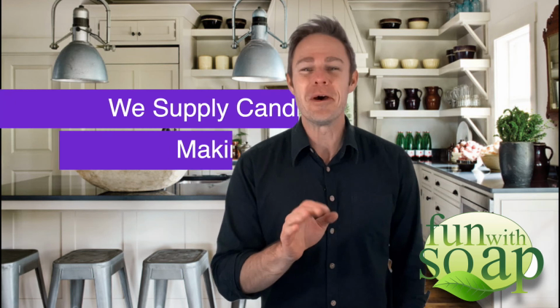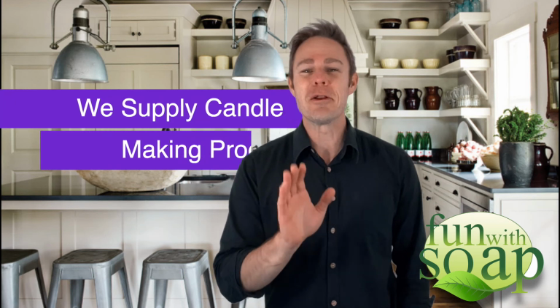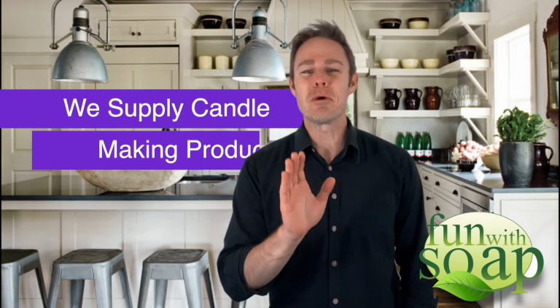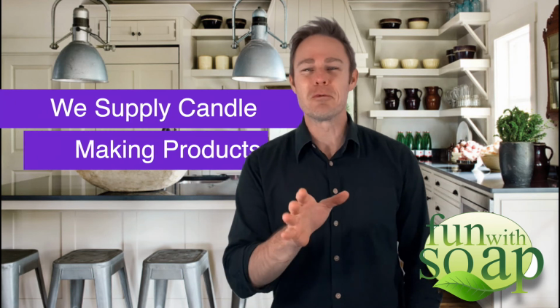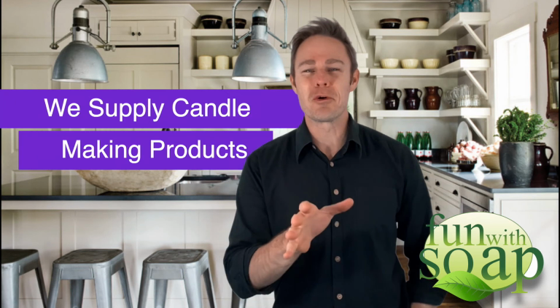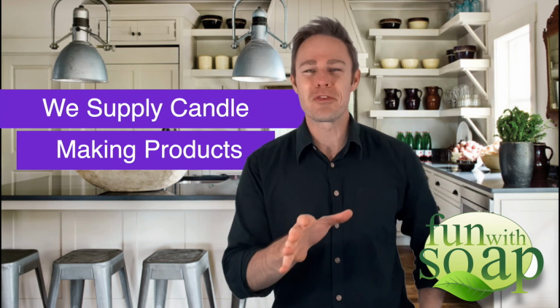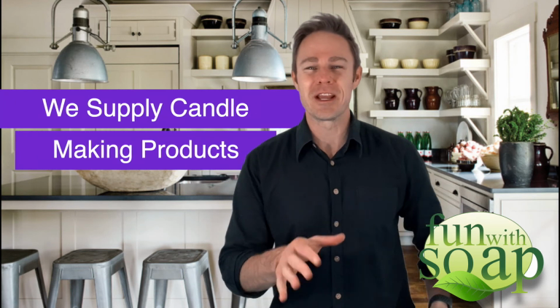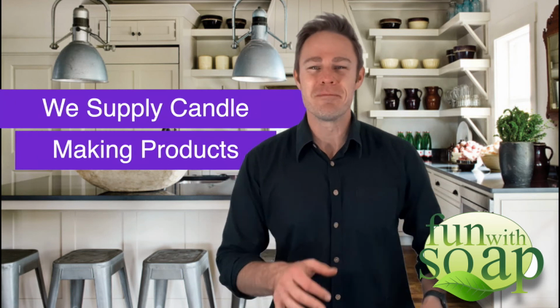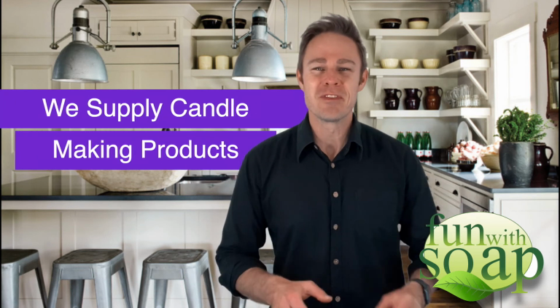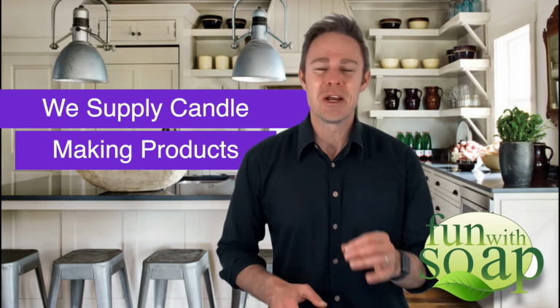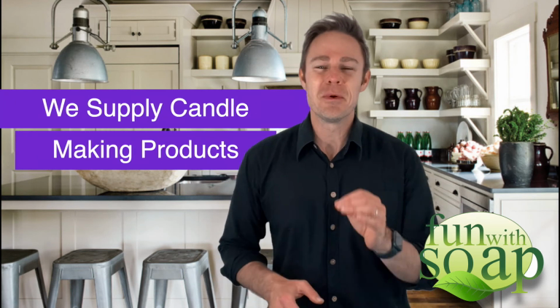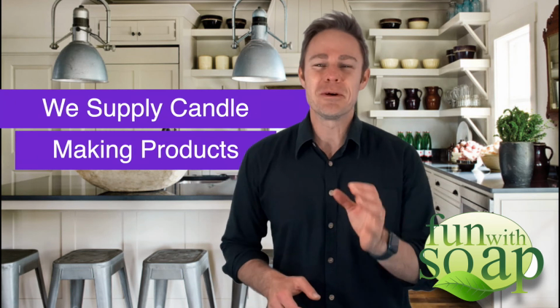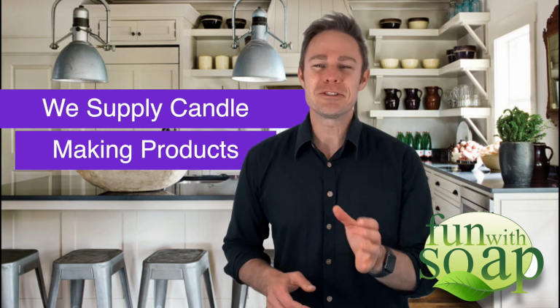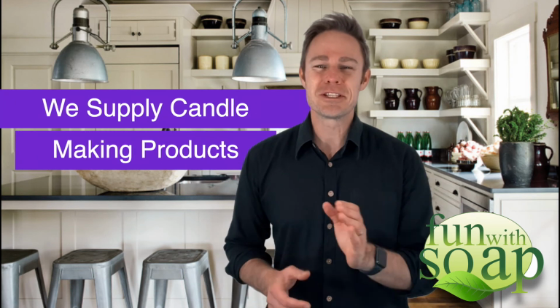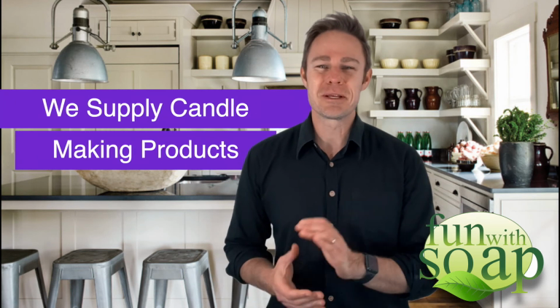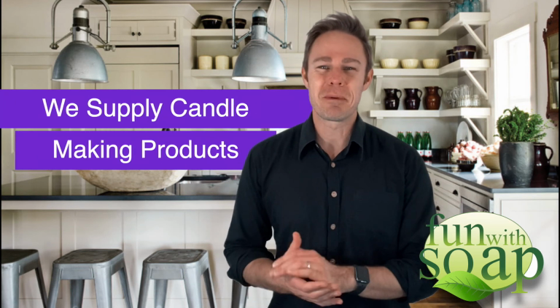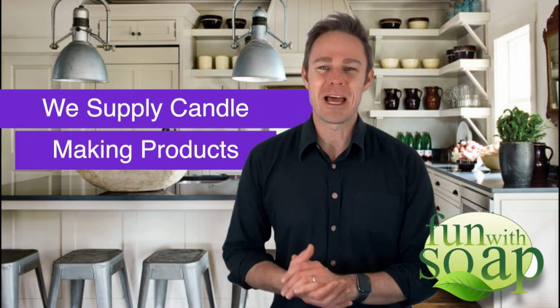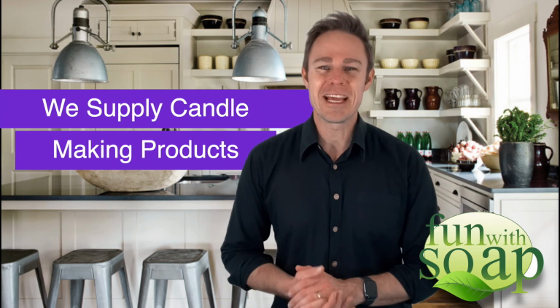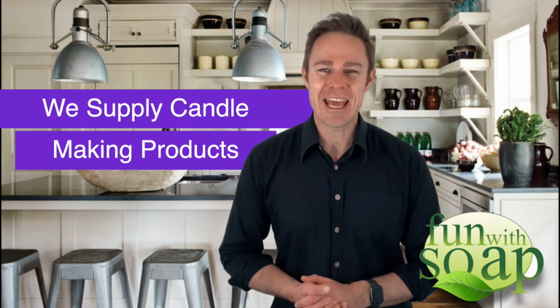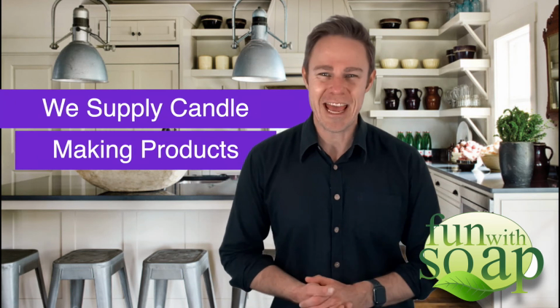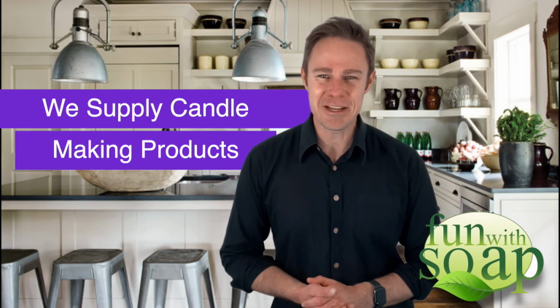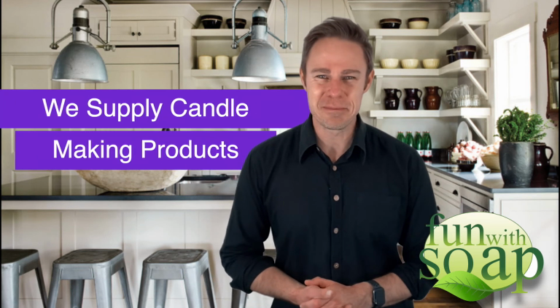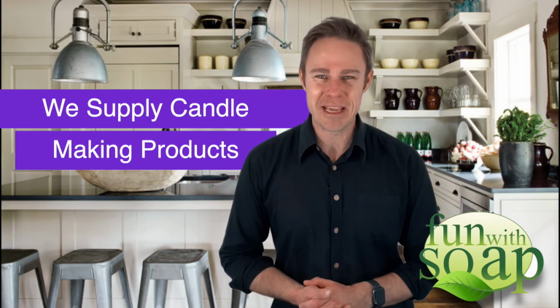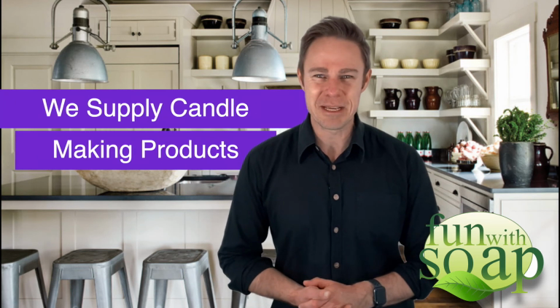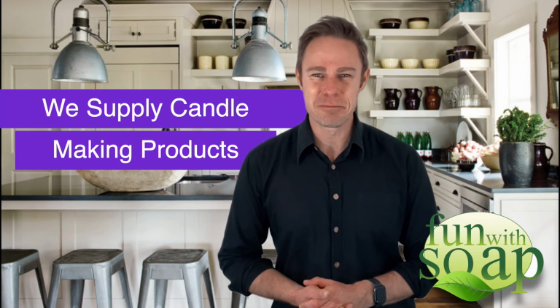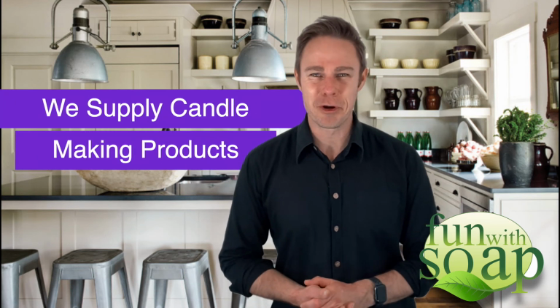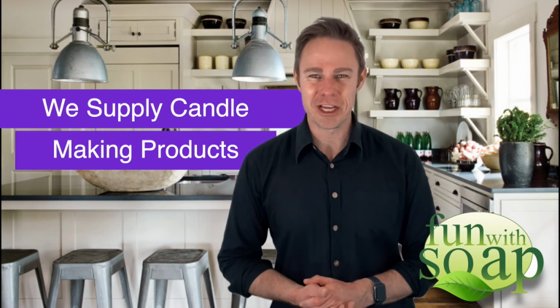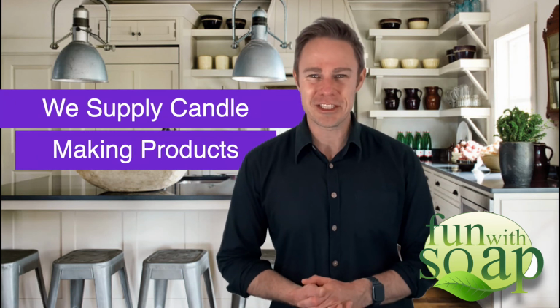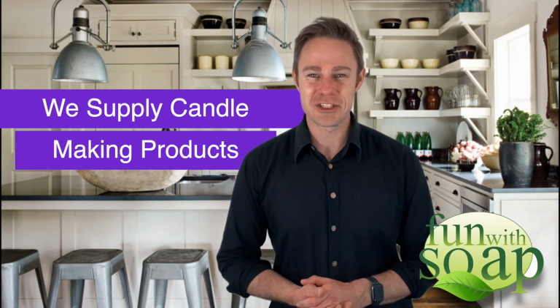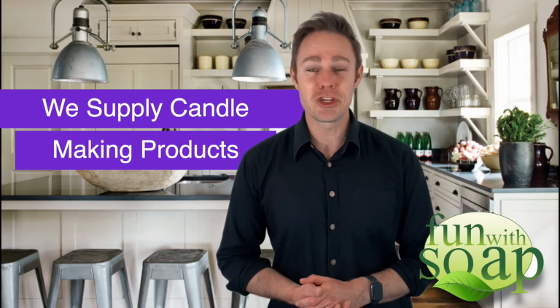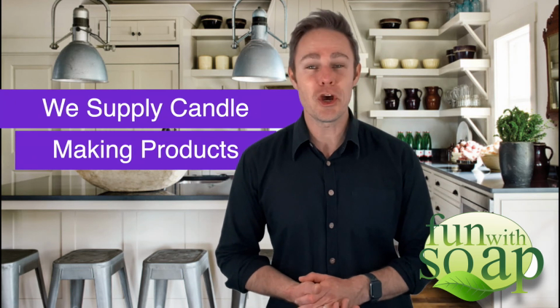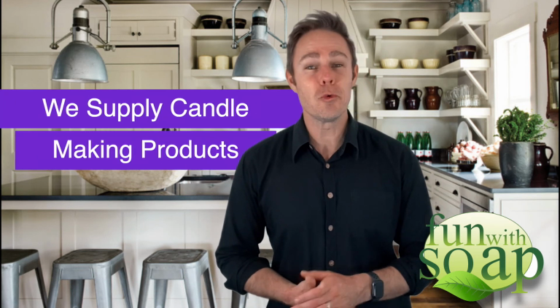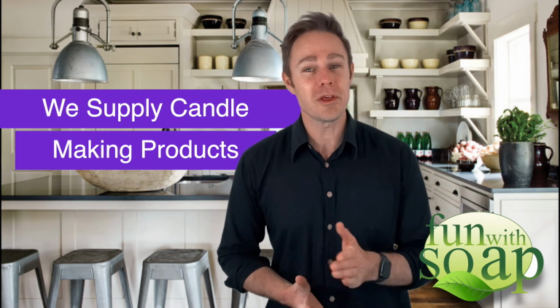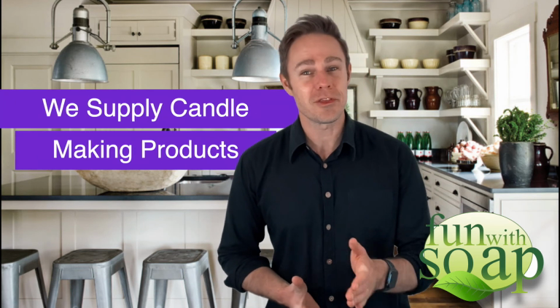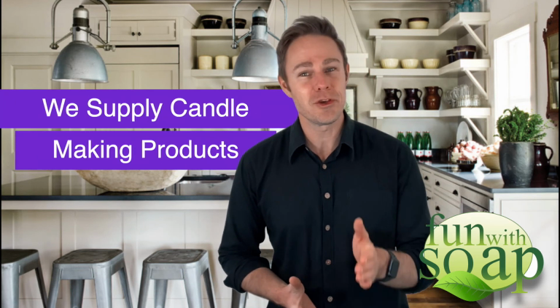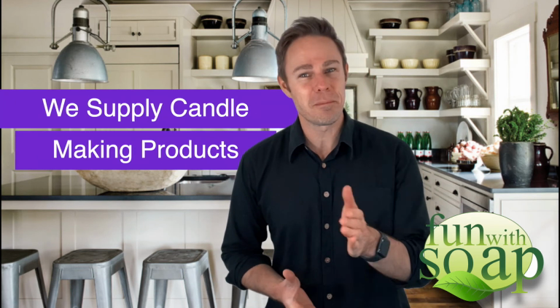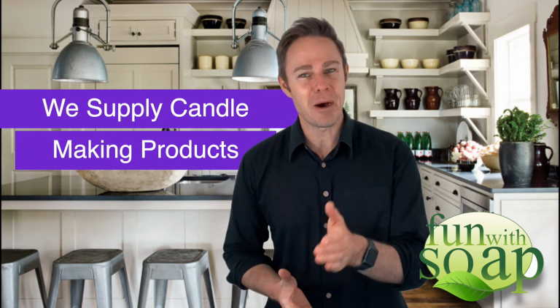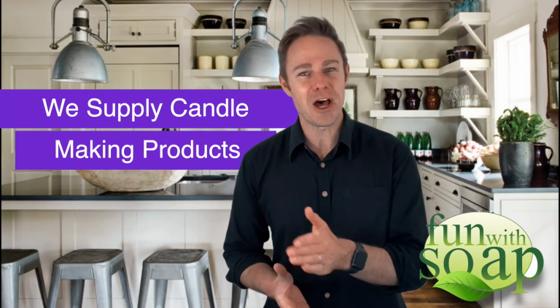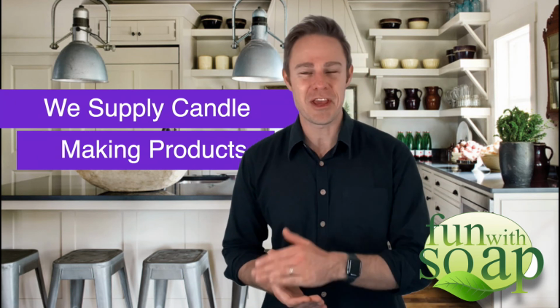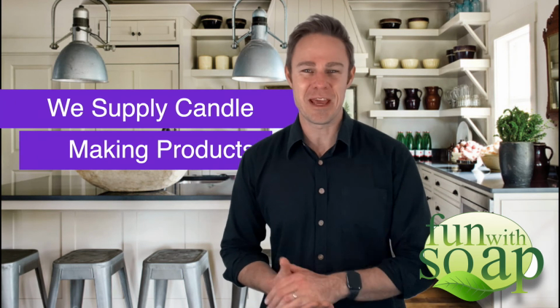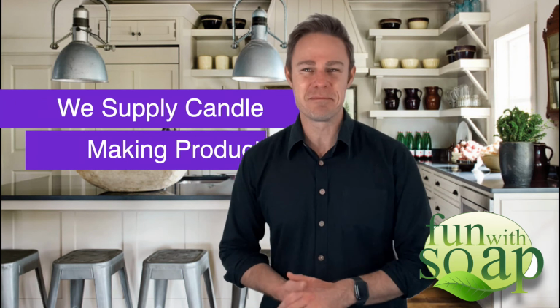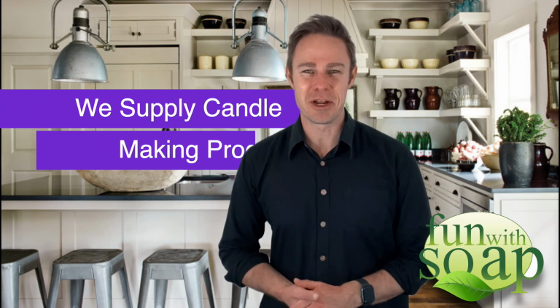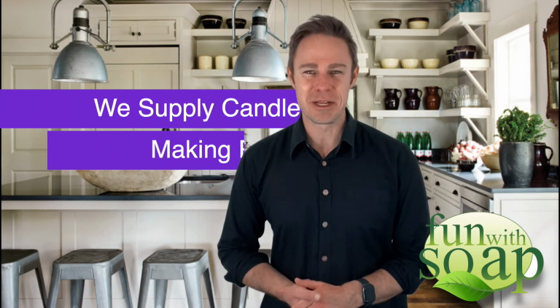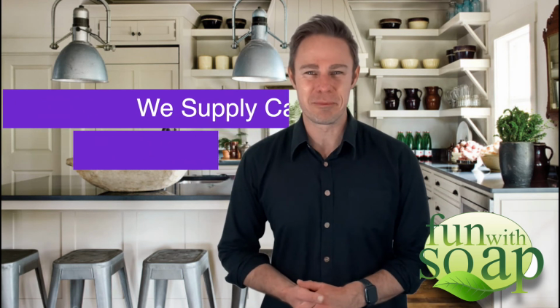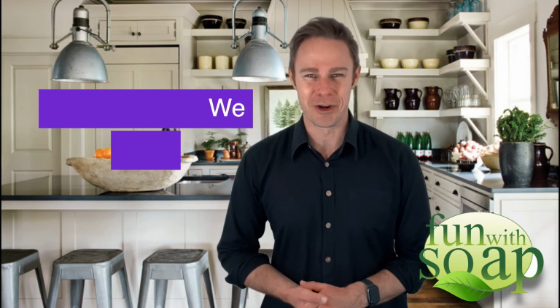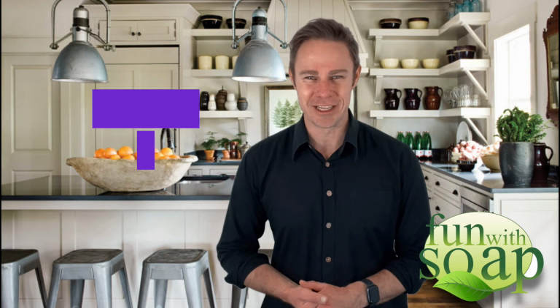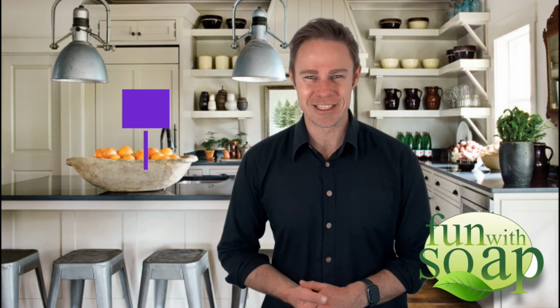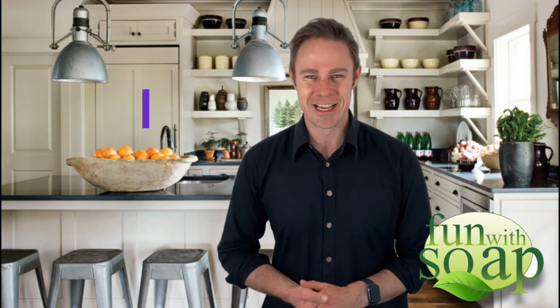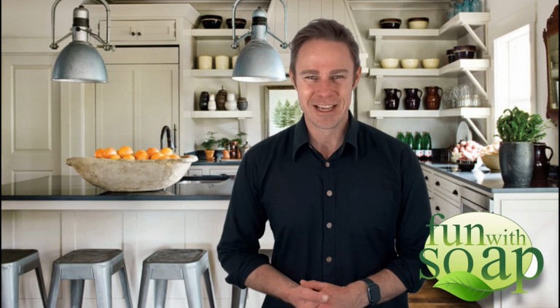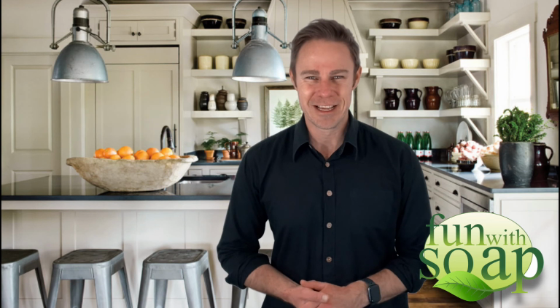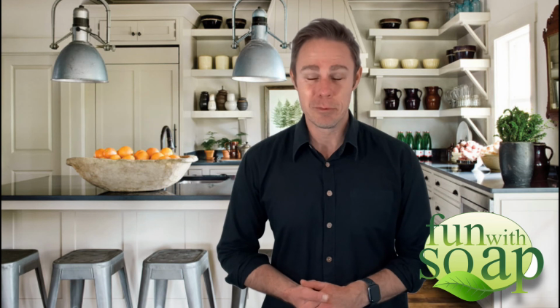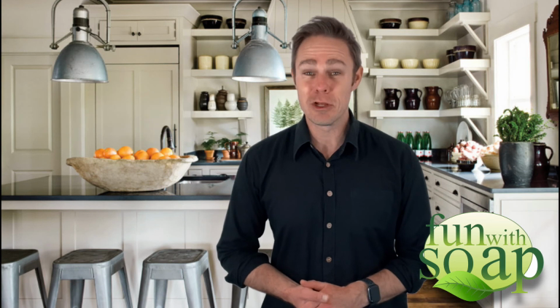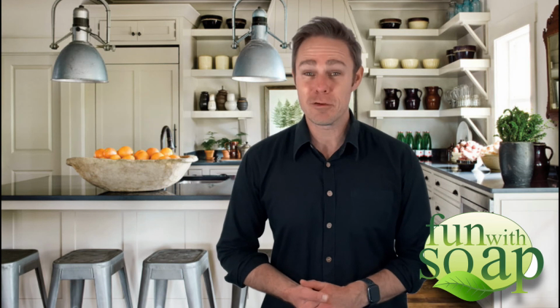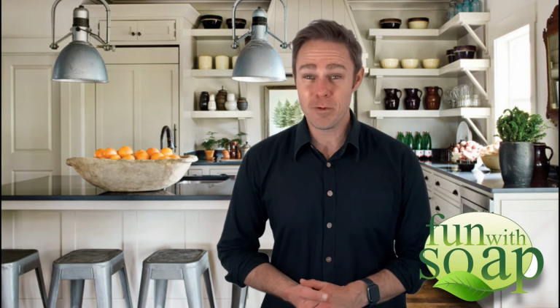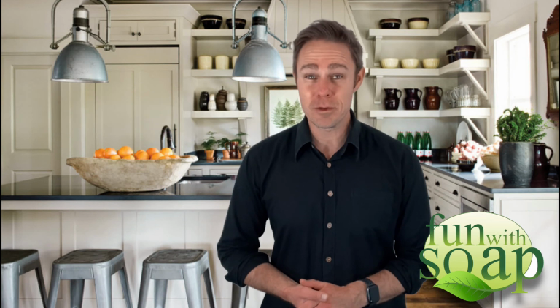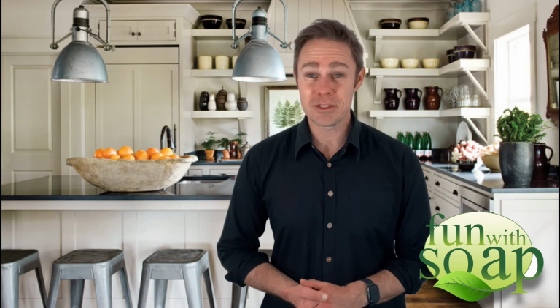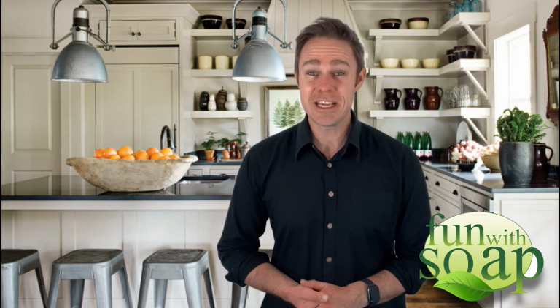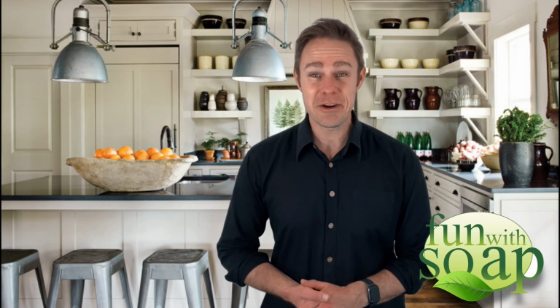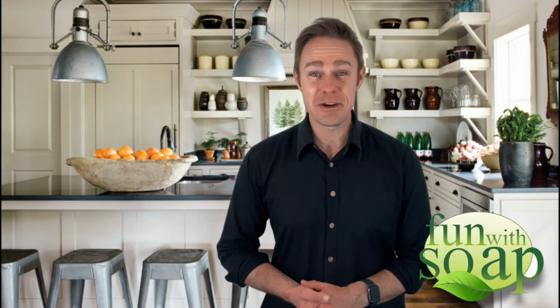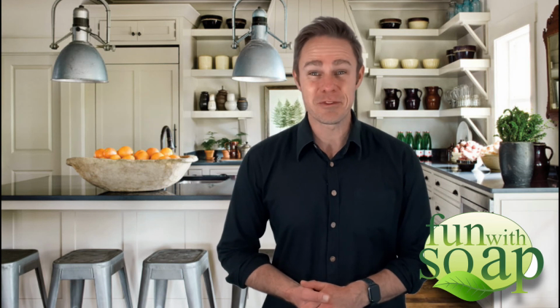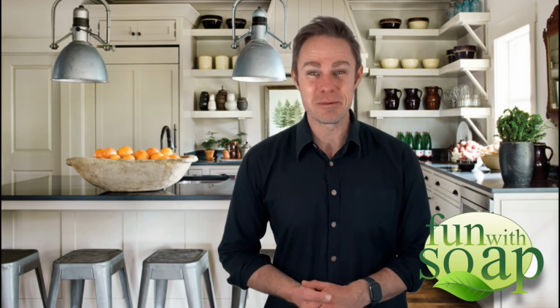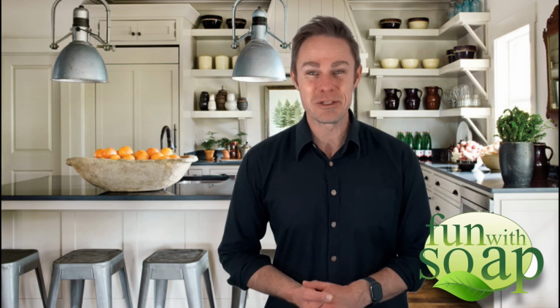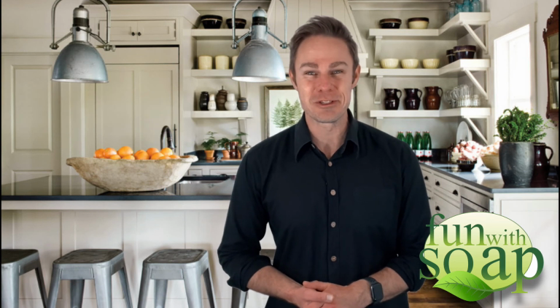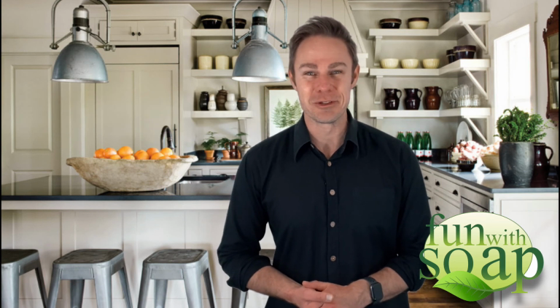And one more thing — we also supply candle making products to go with your bath and body products. We look forward to hearing from you soon.